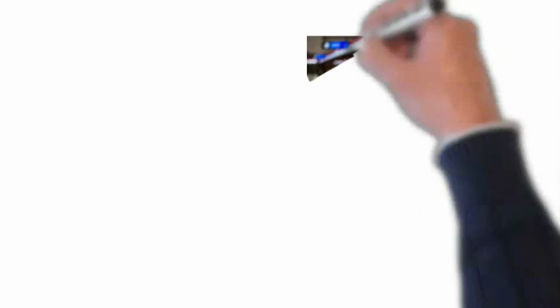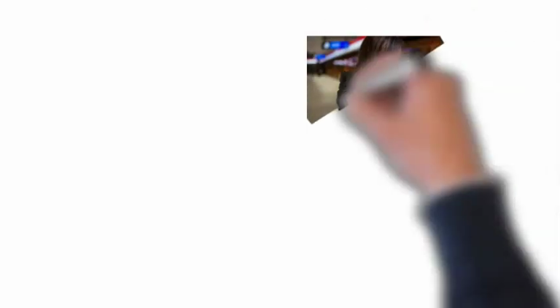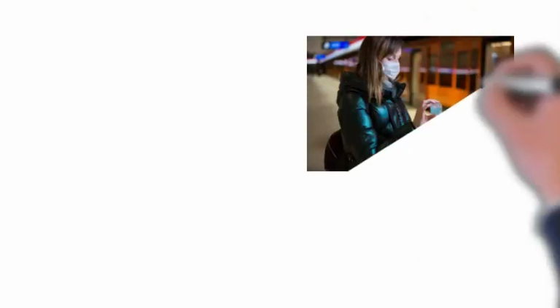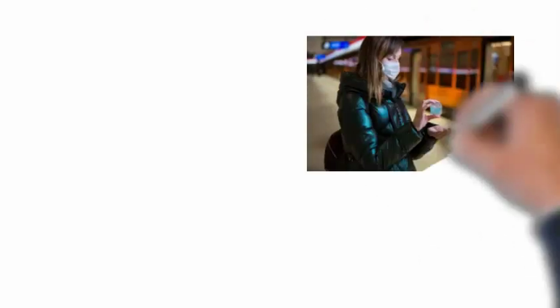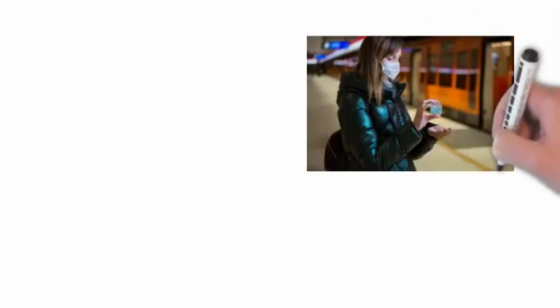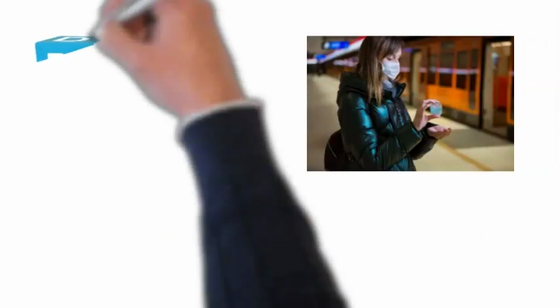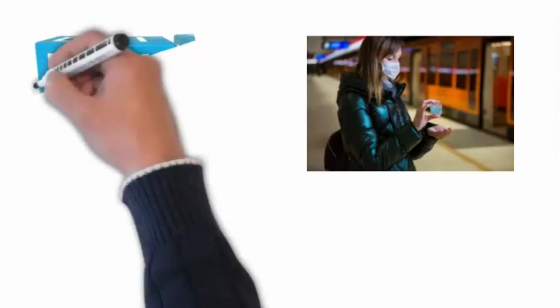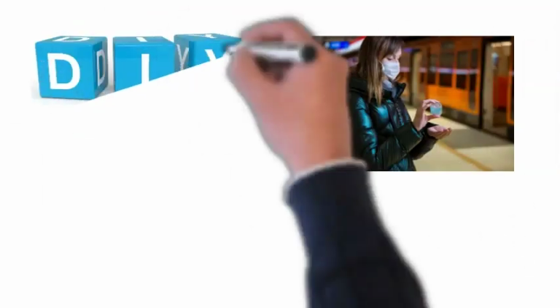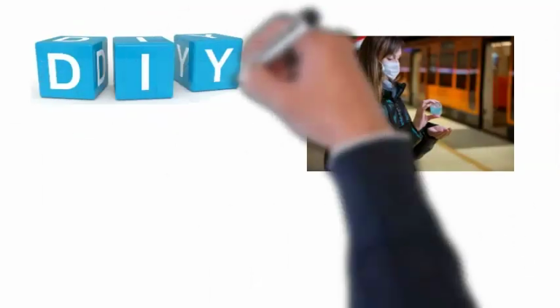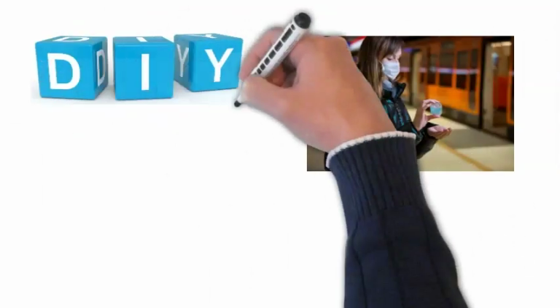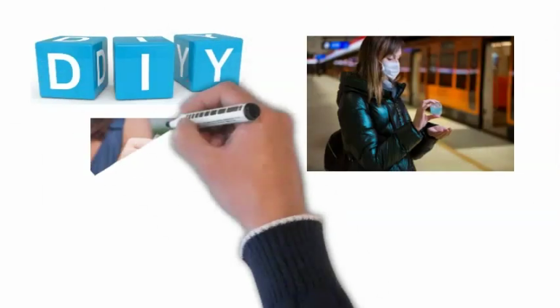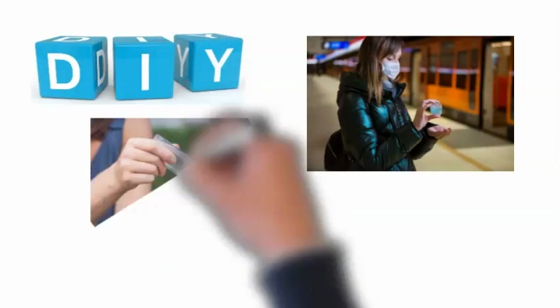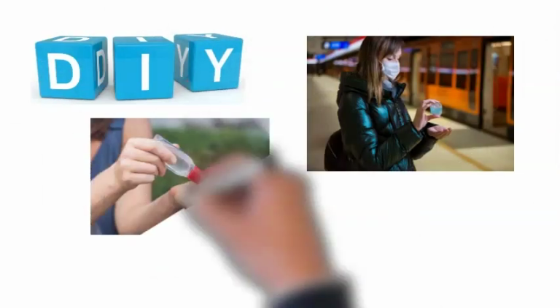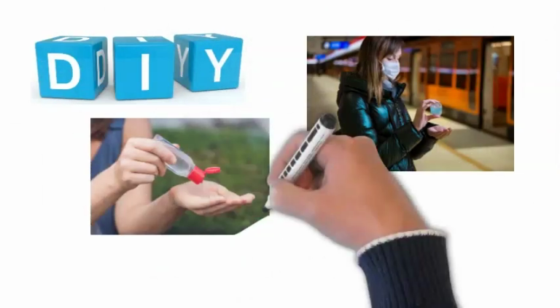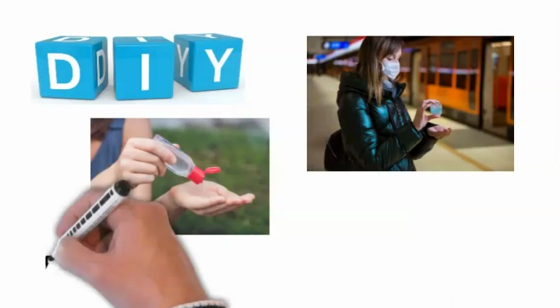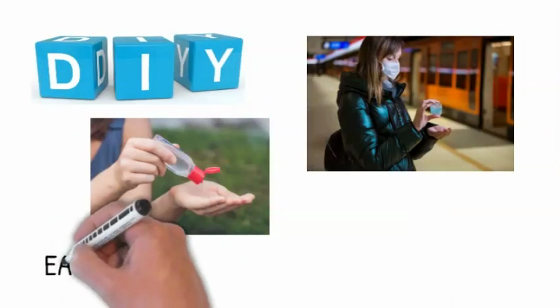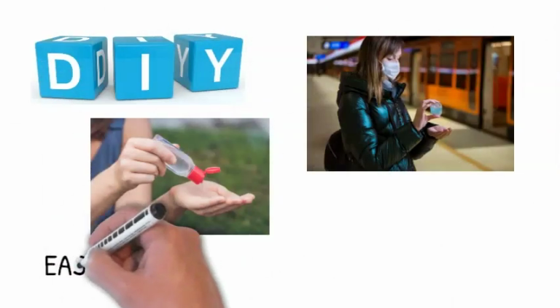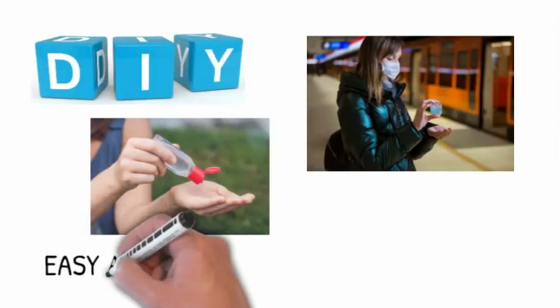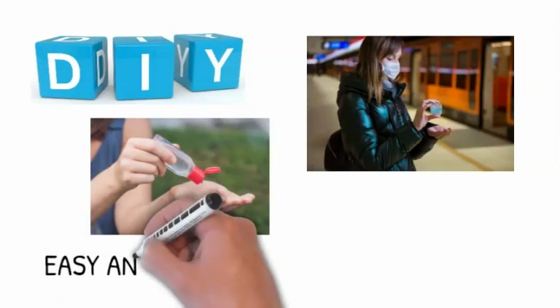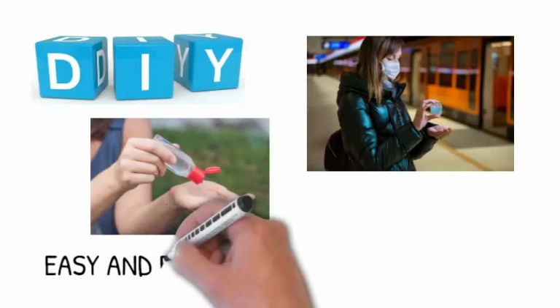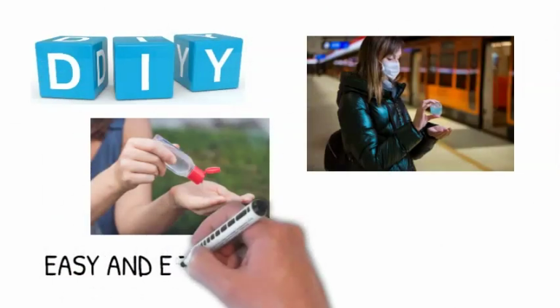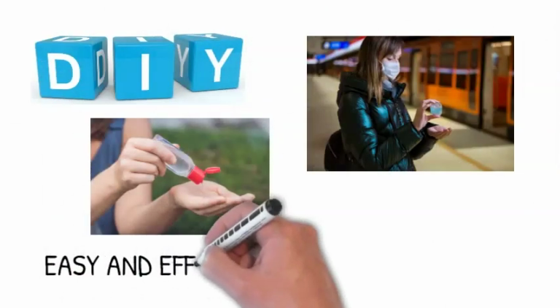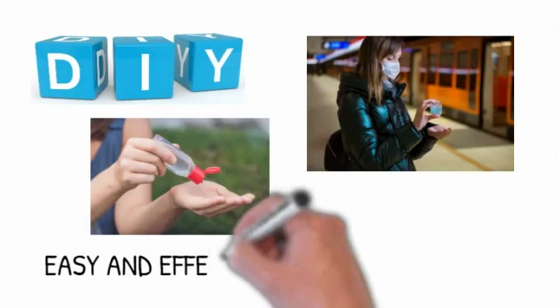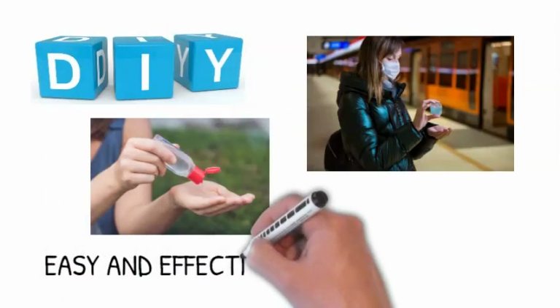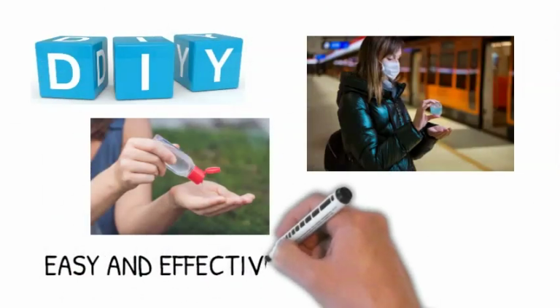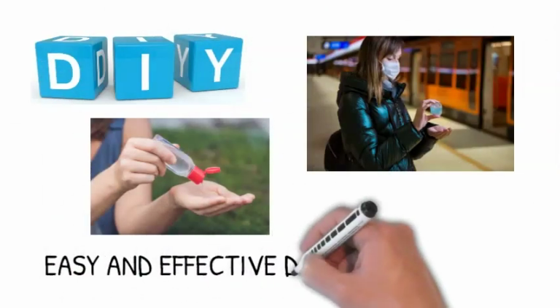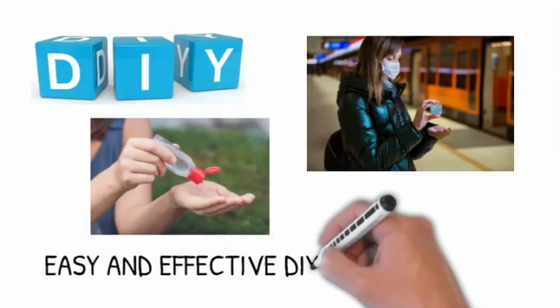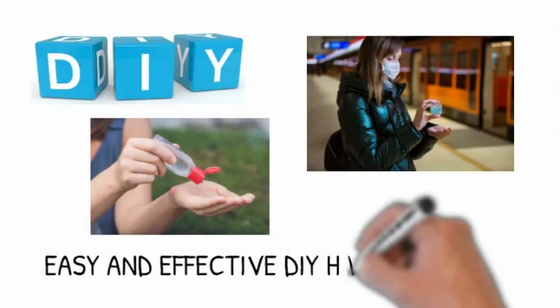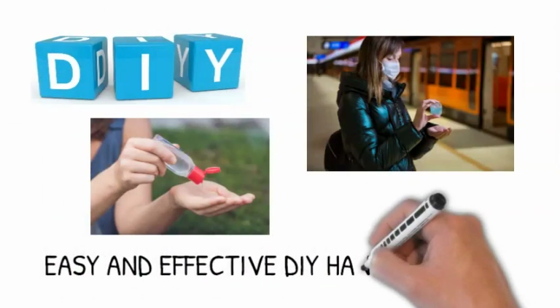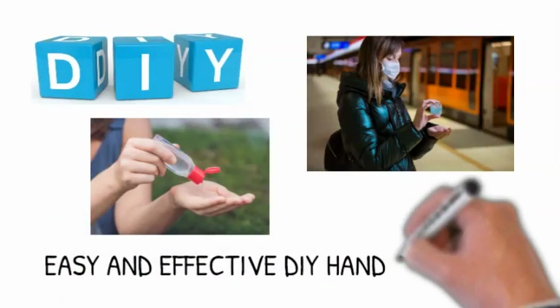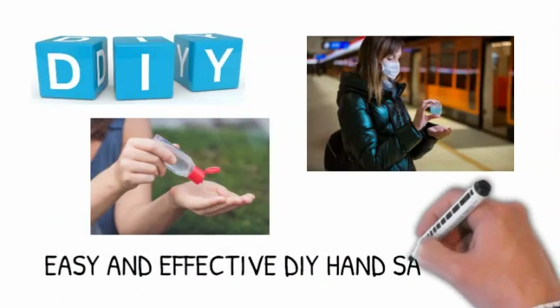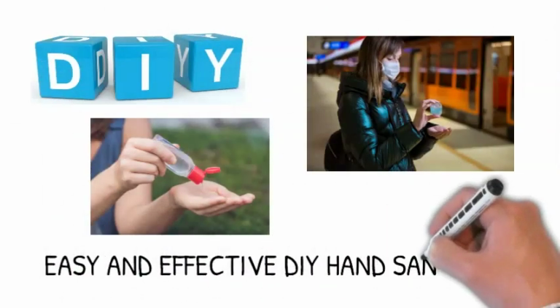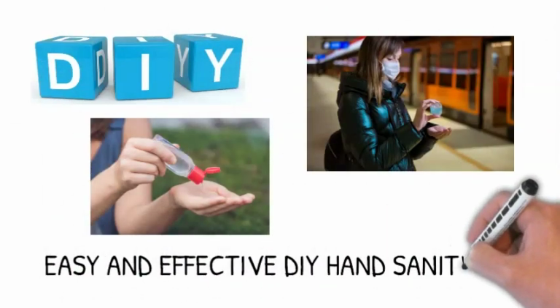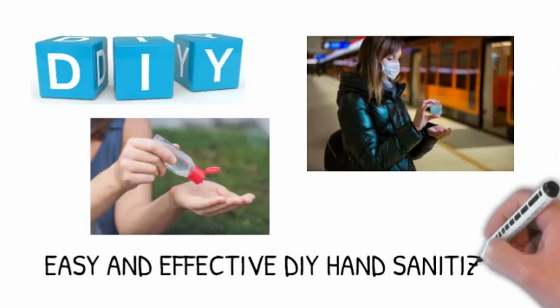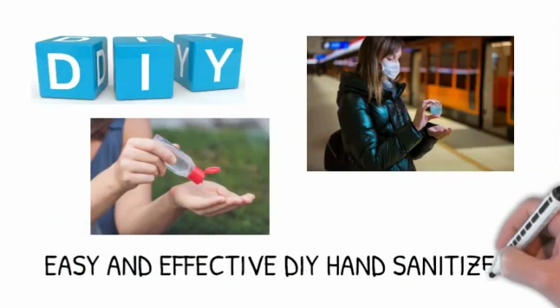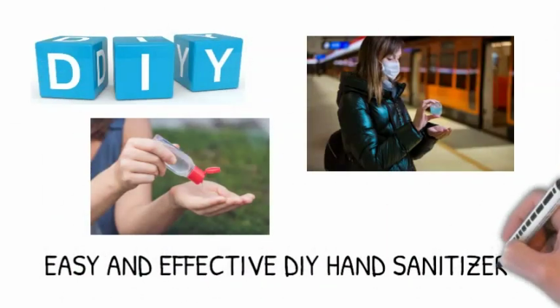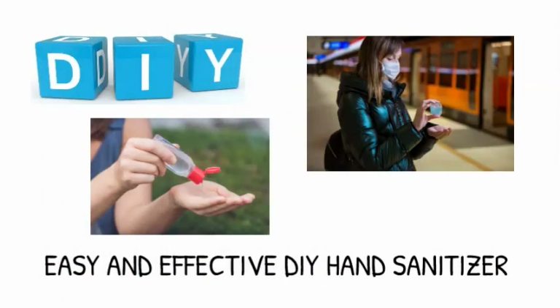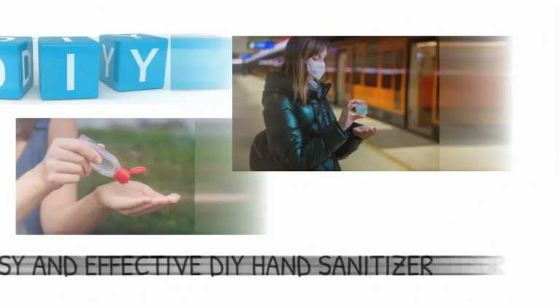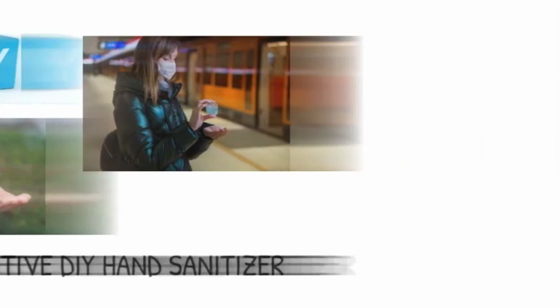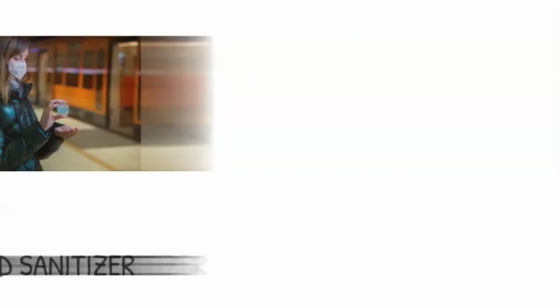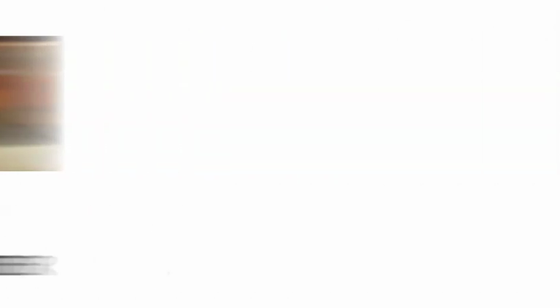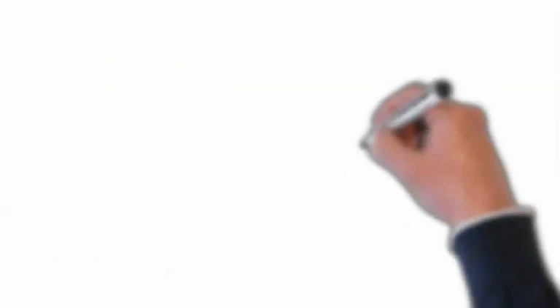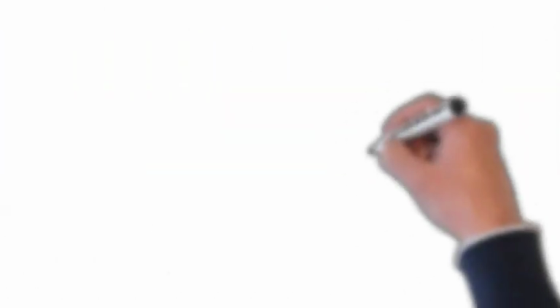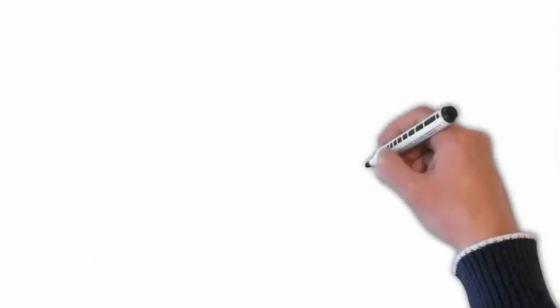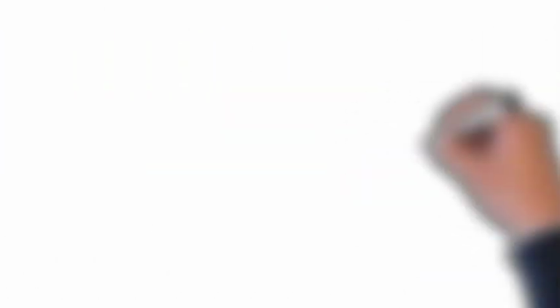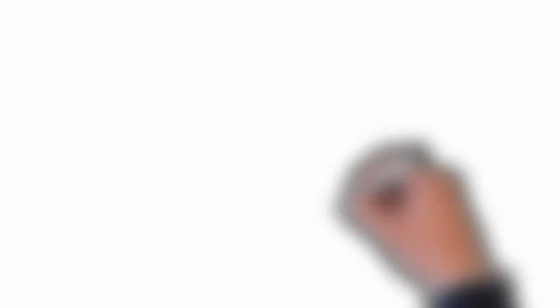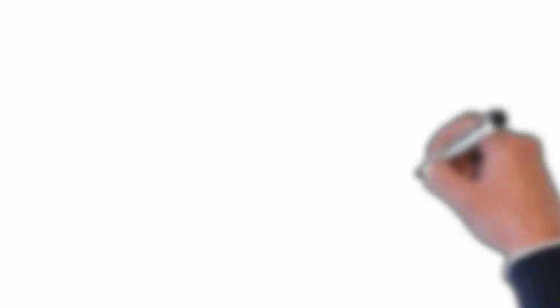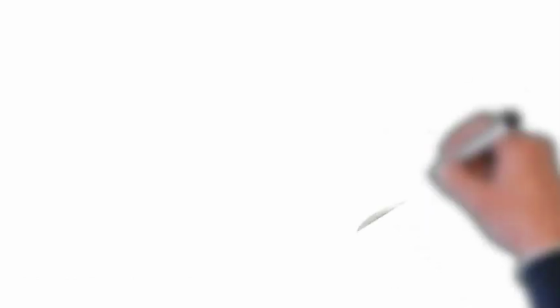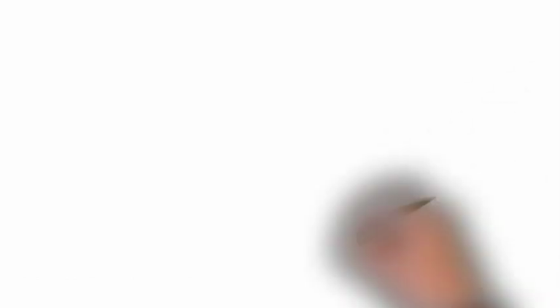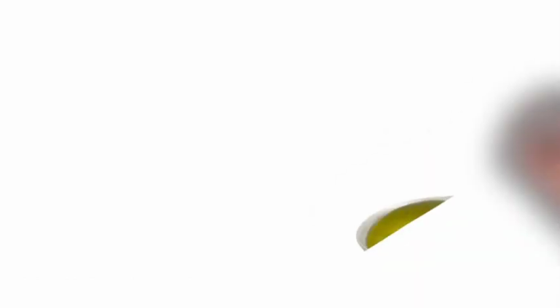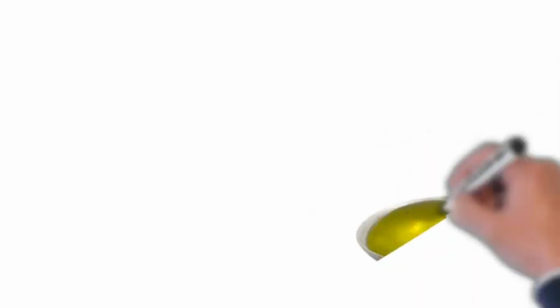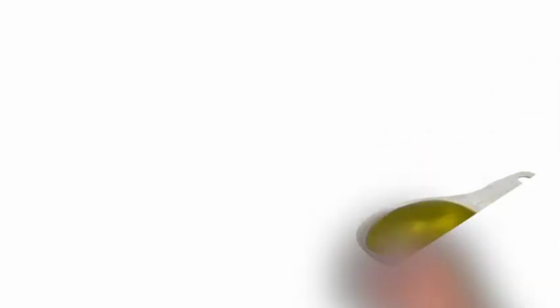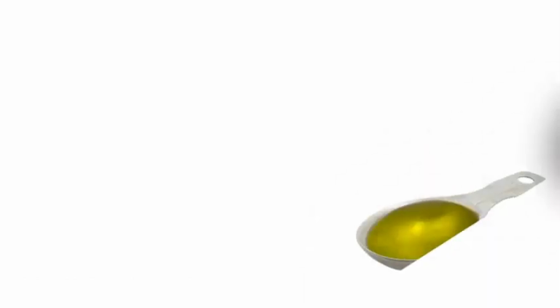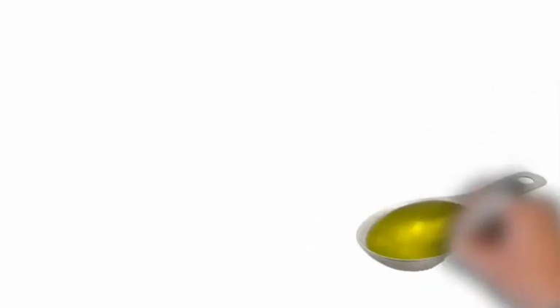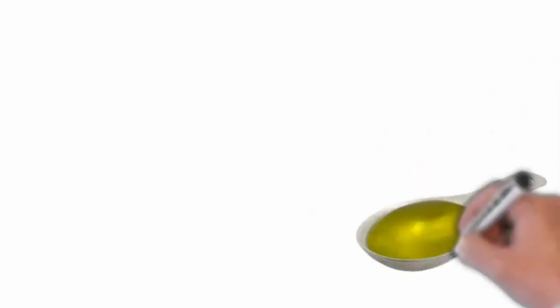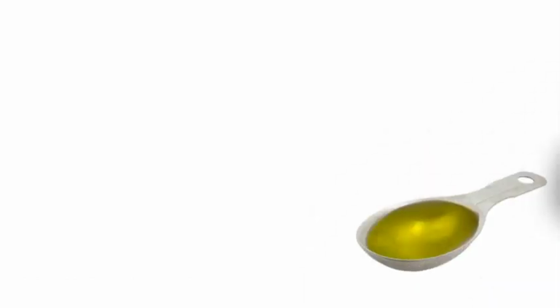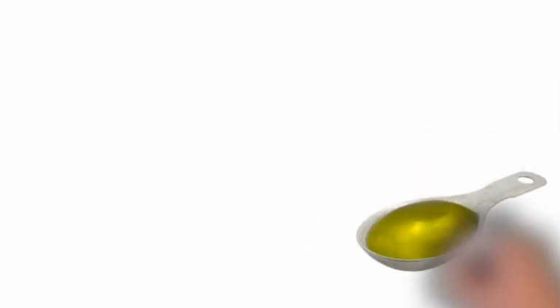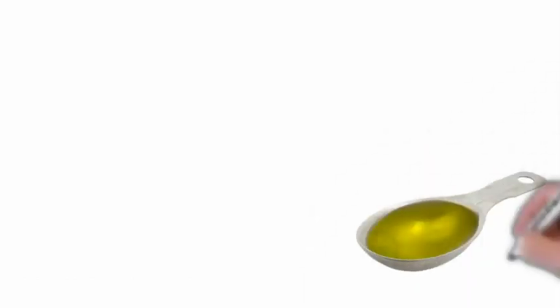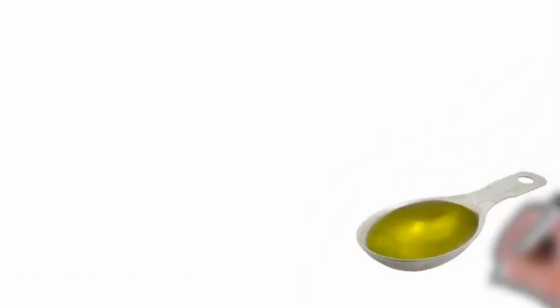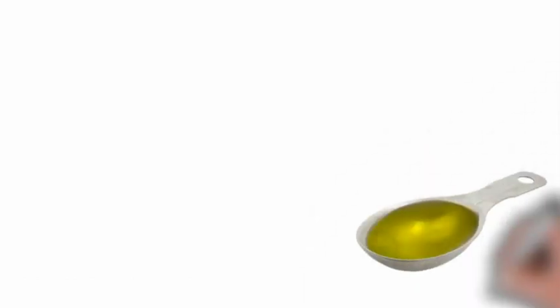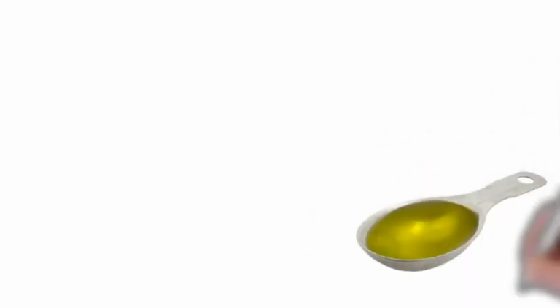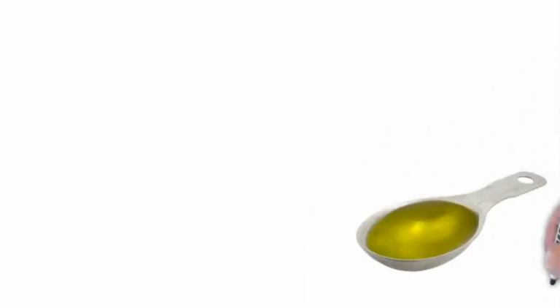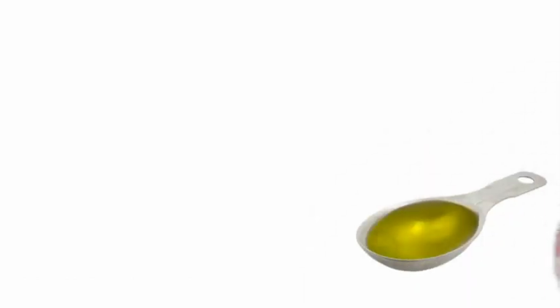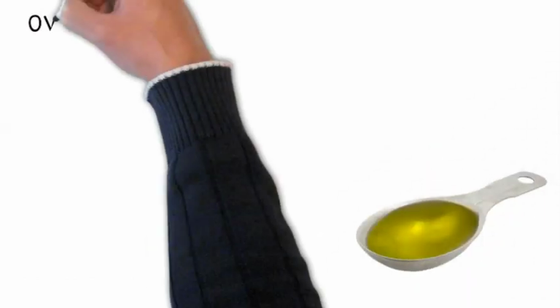Here is a brief overview of how to make your own hand sanitizer. When making this, just keep equal proportions of the following.